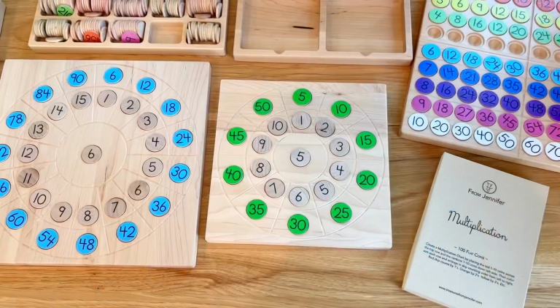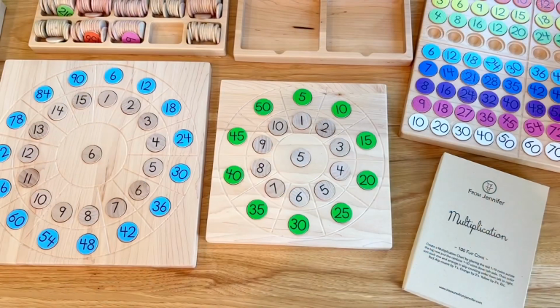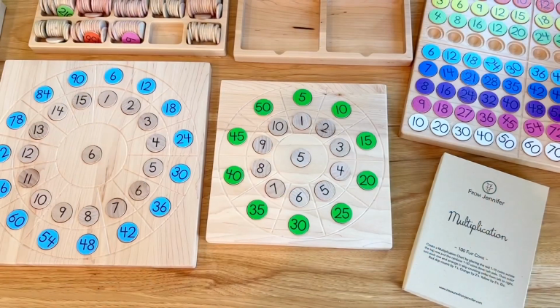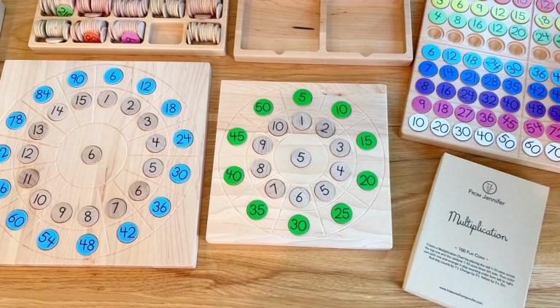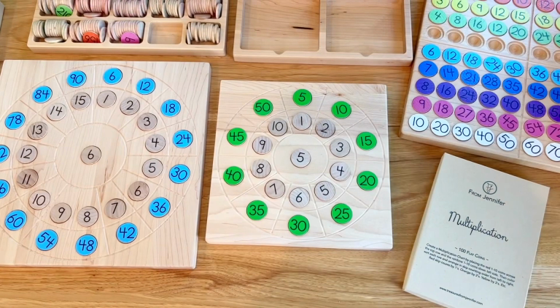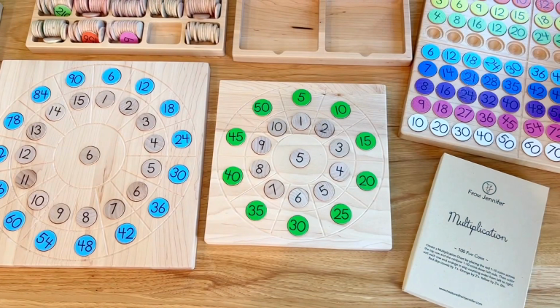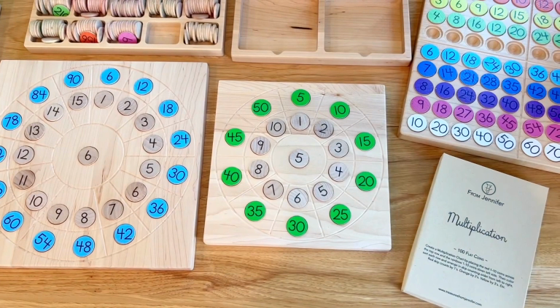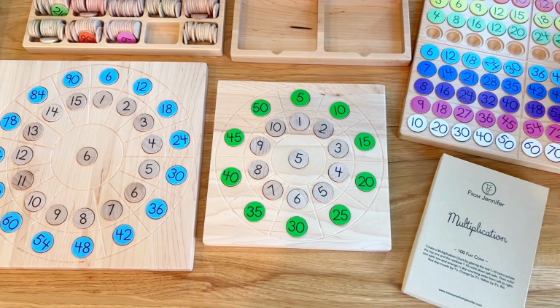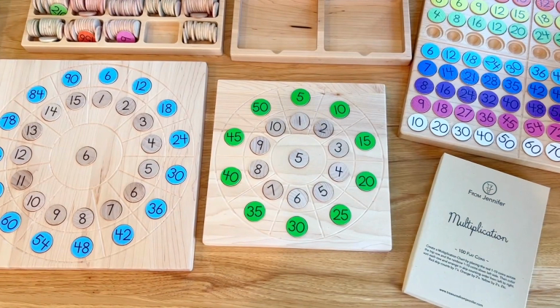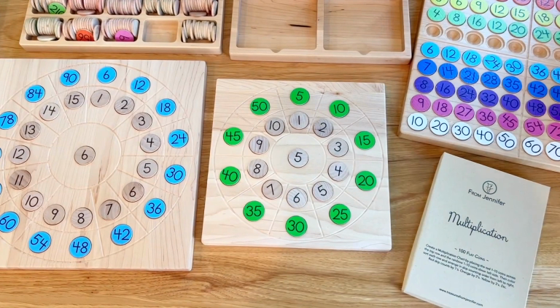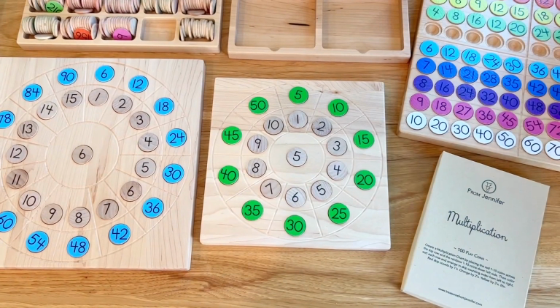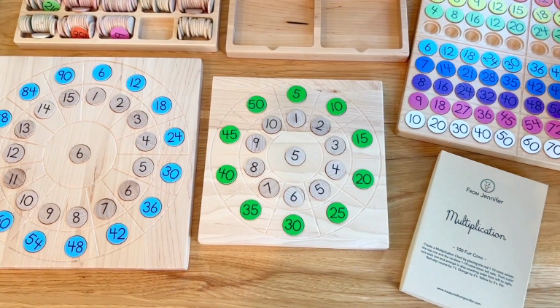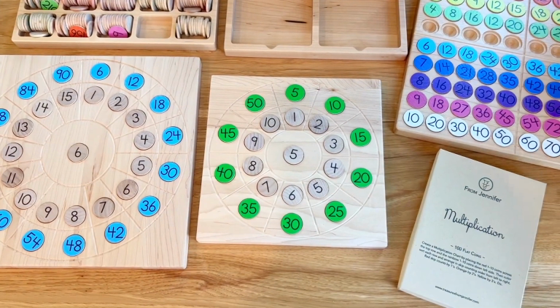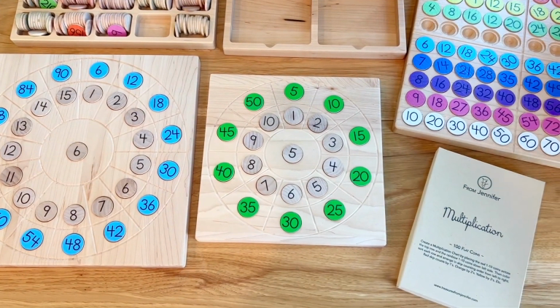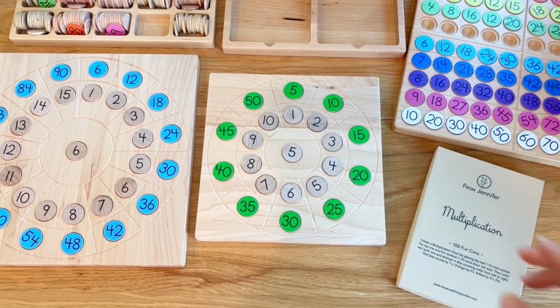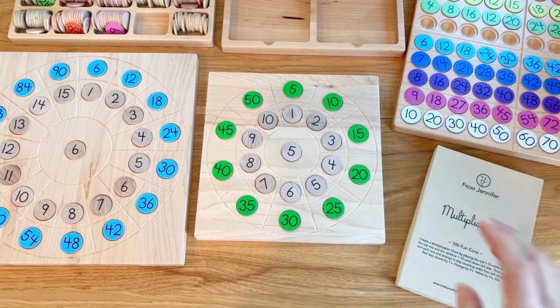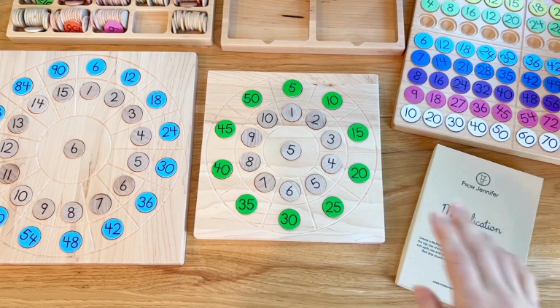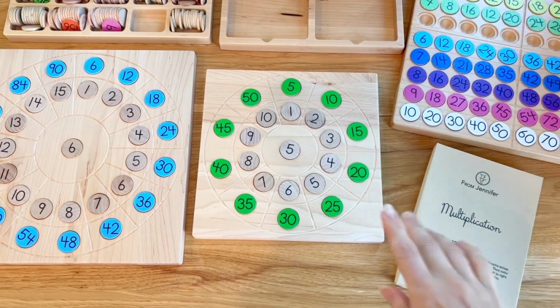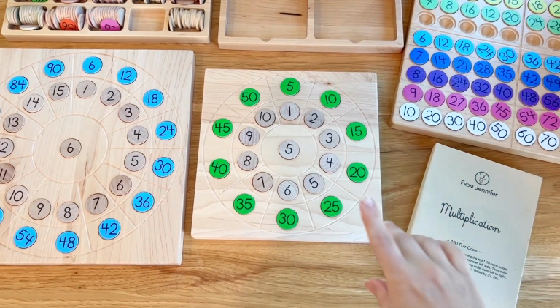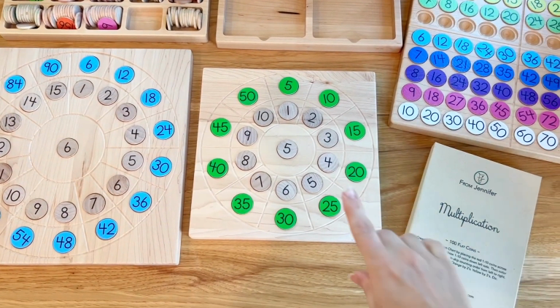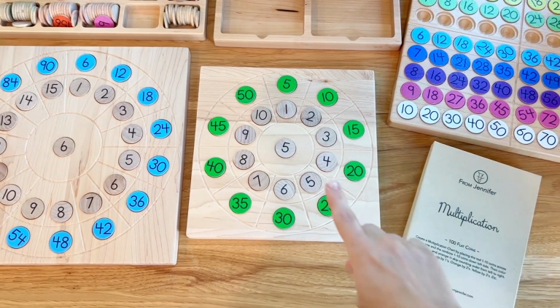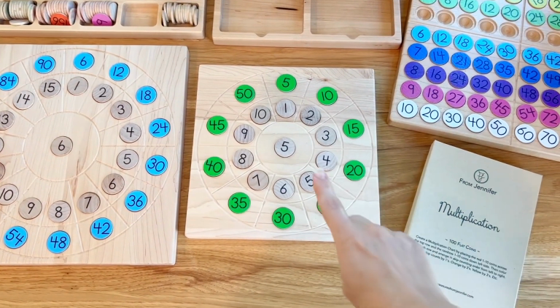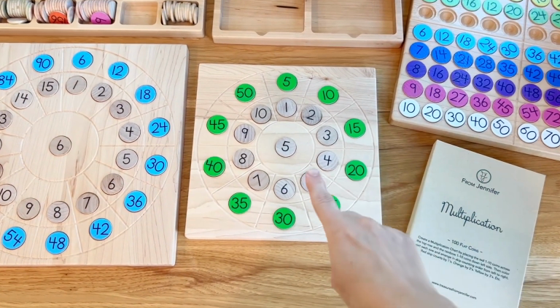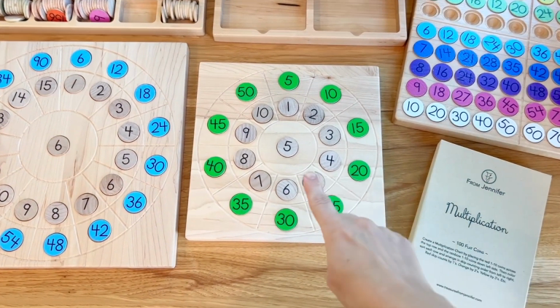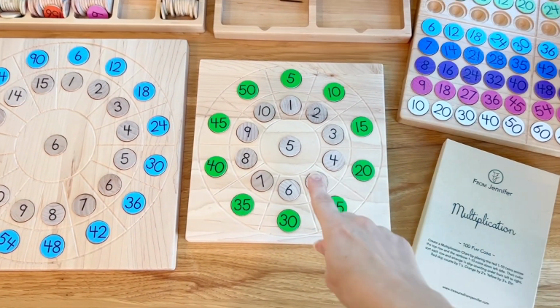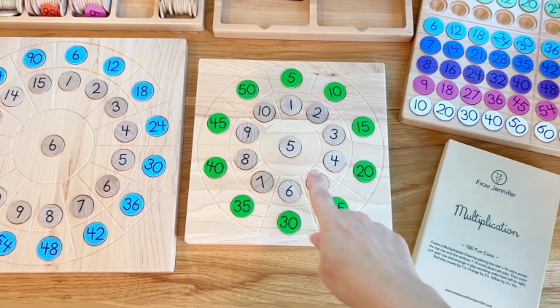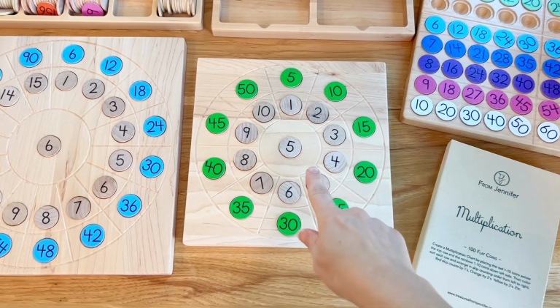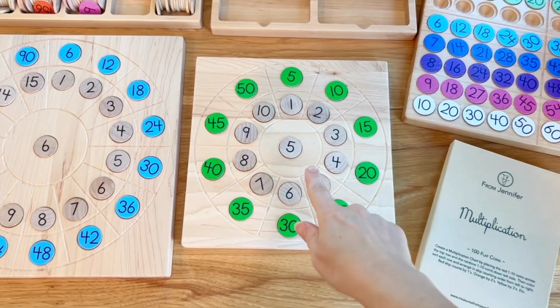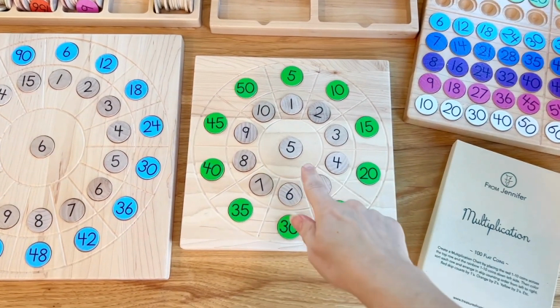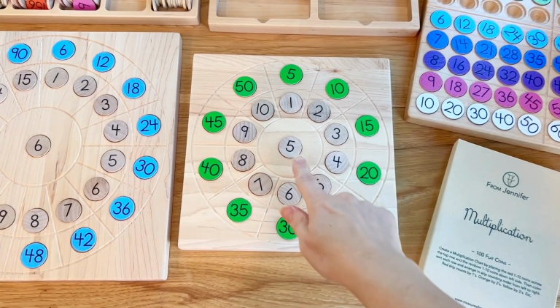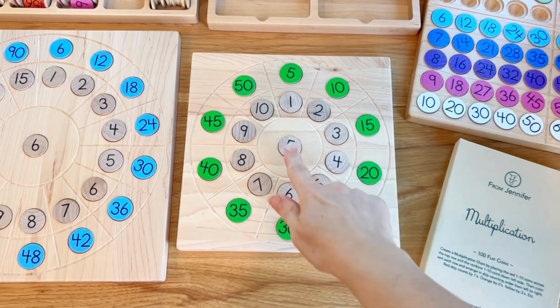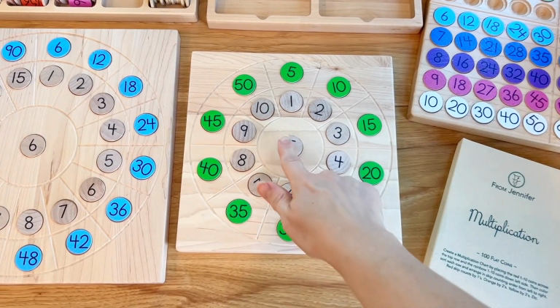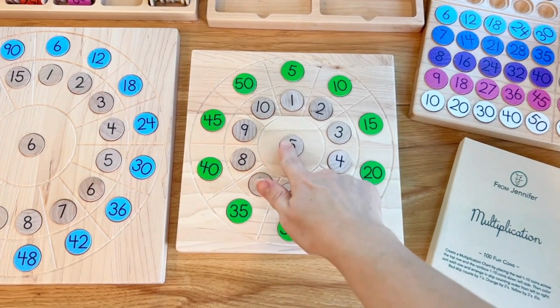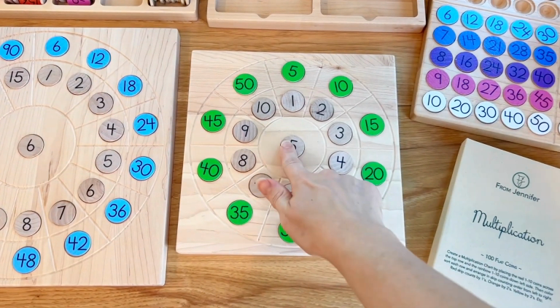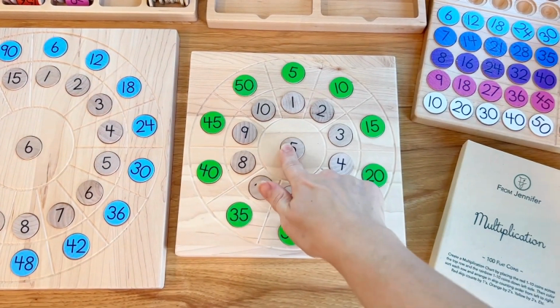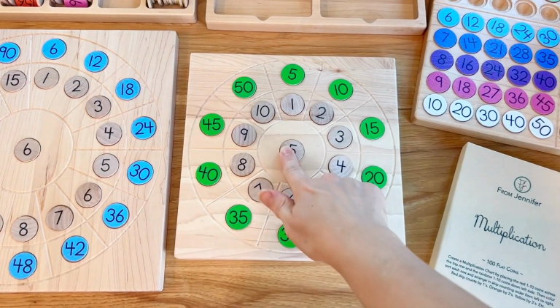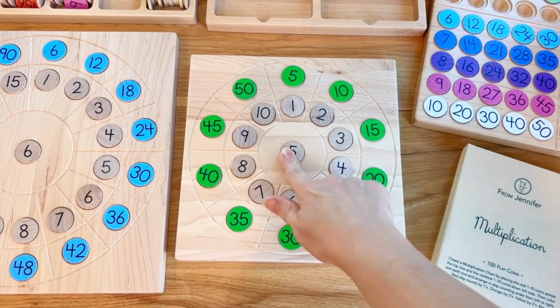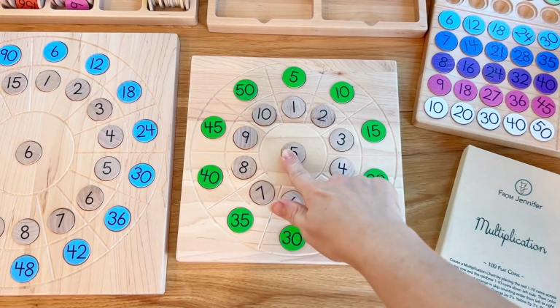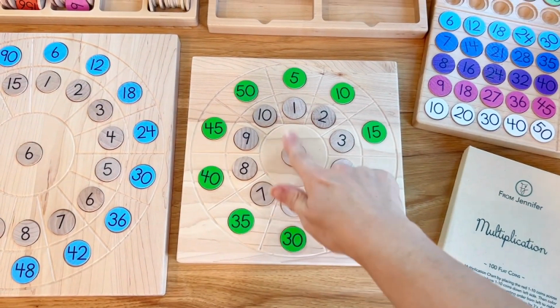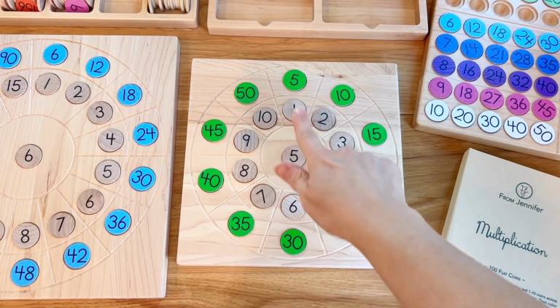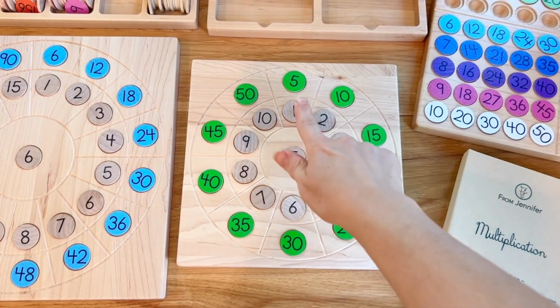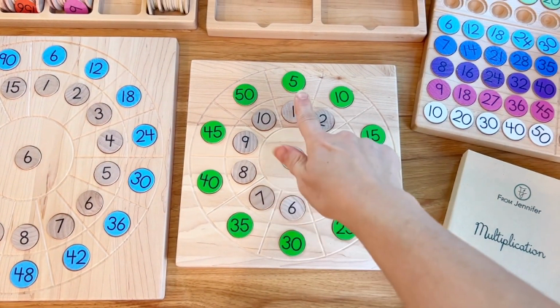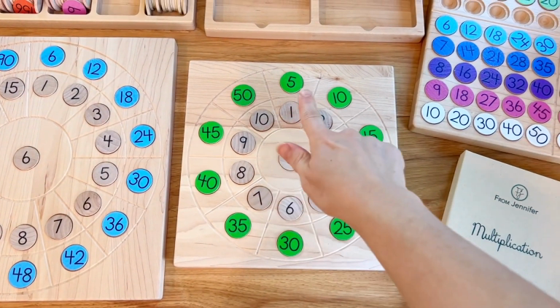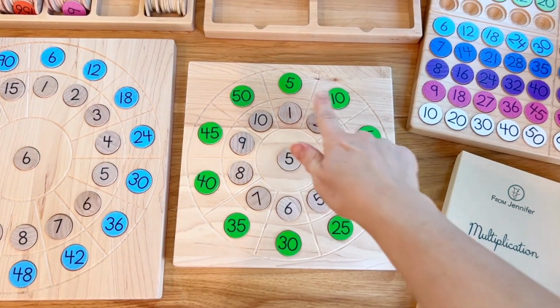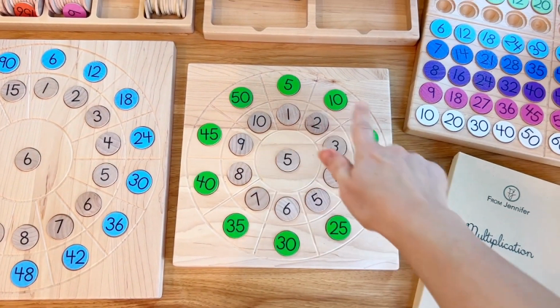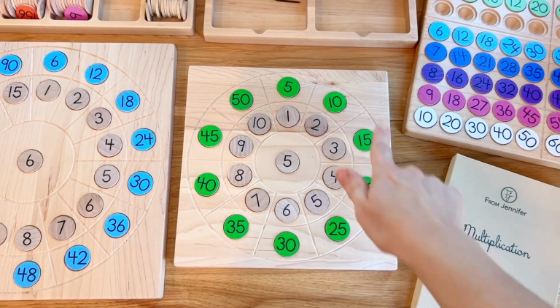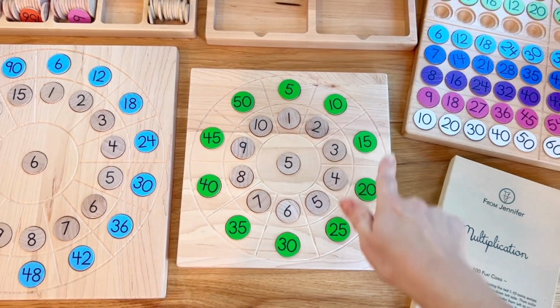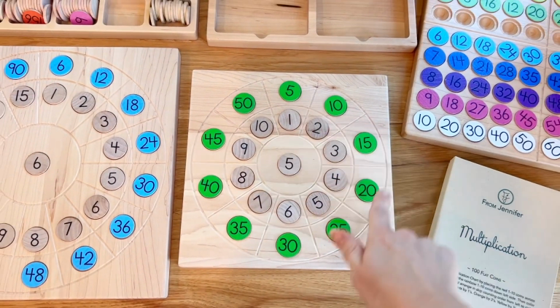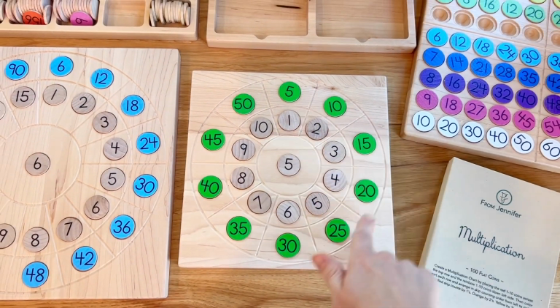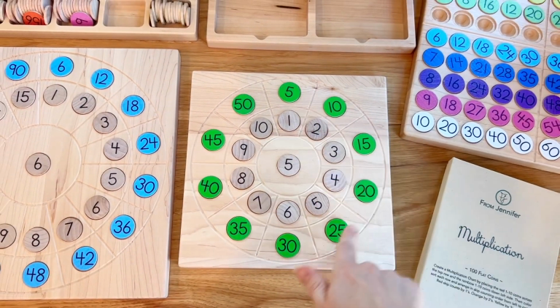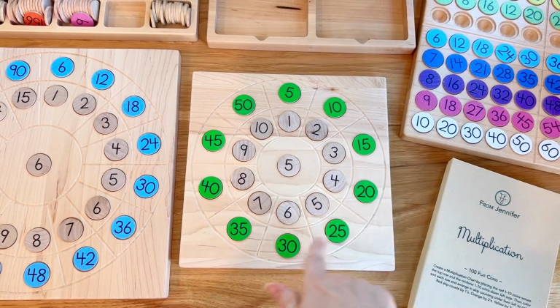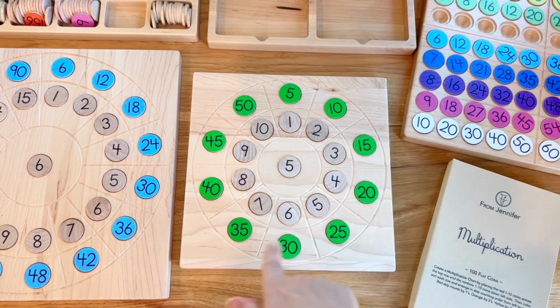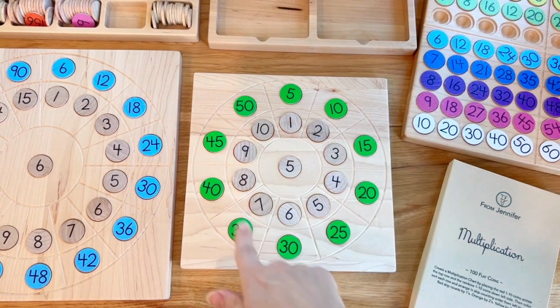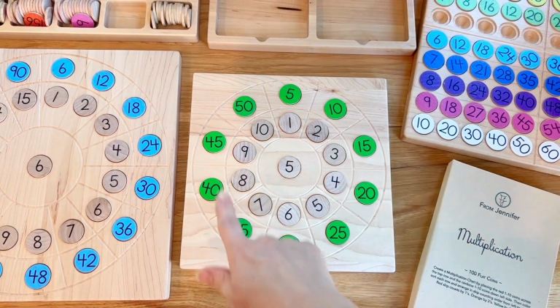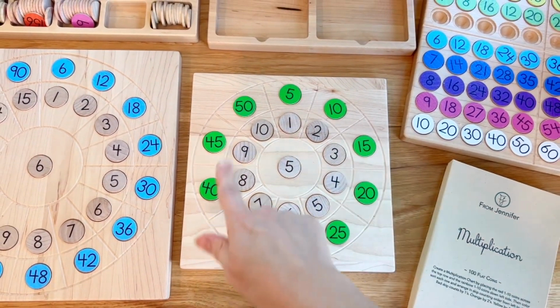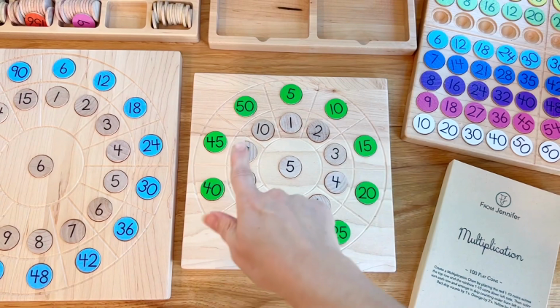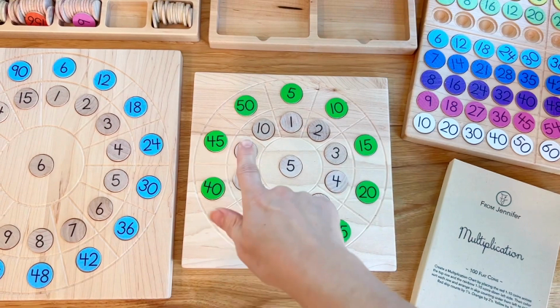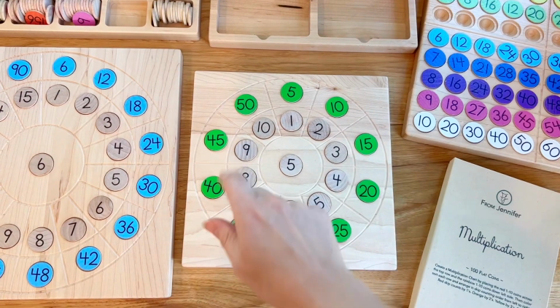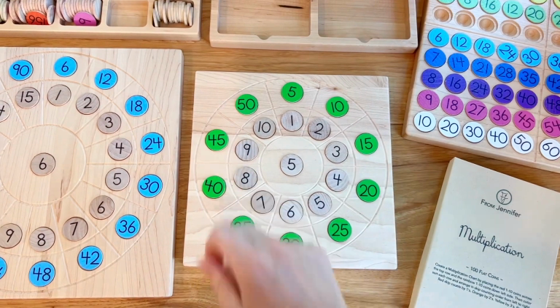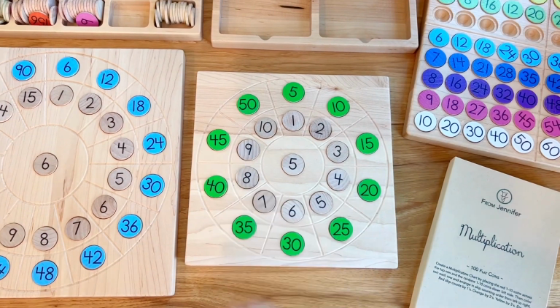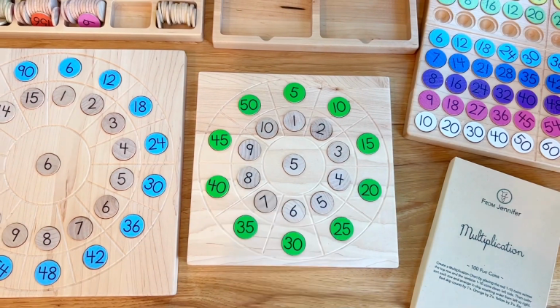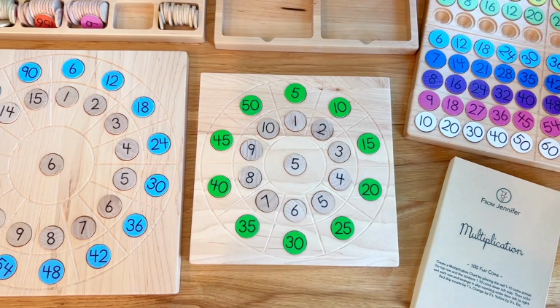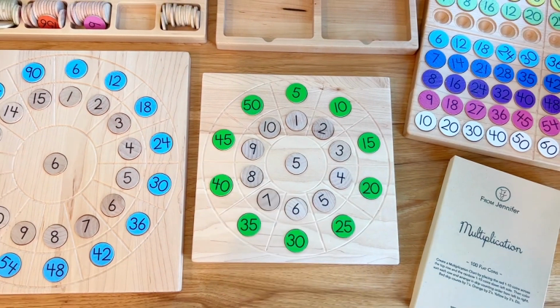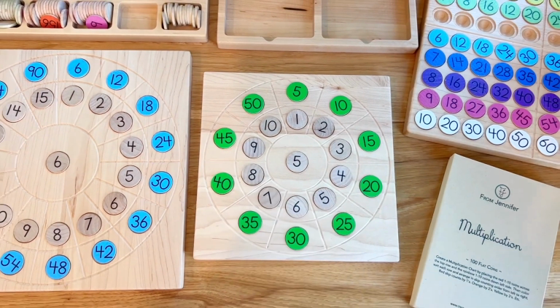This is simply showing once I changed my number in the middle to fives. Now I'm using the green row which skip counts by fives.